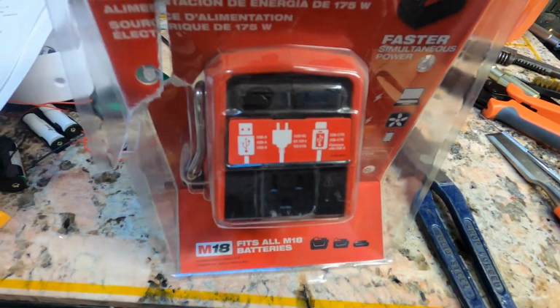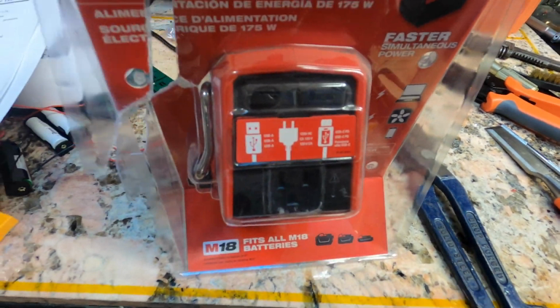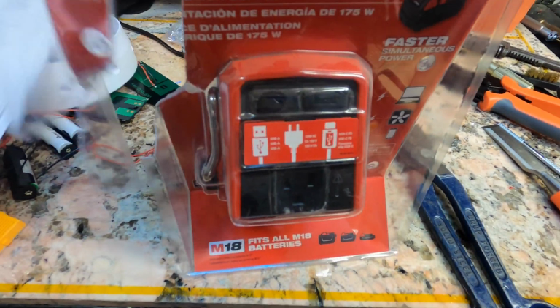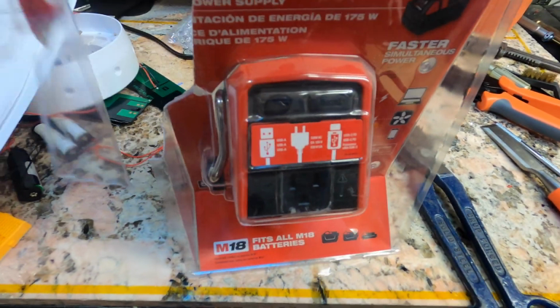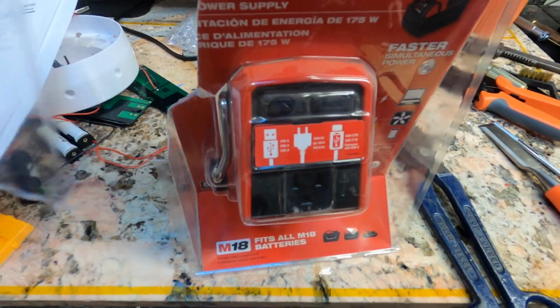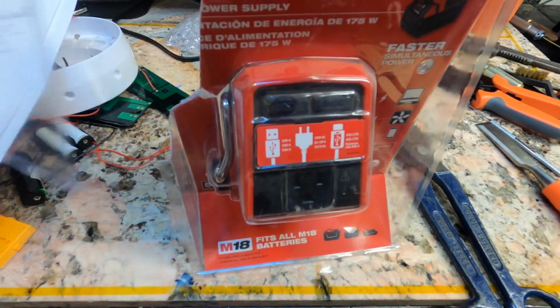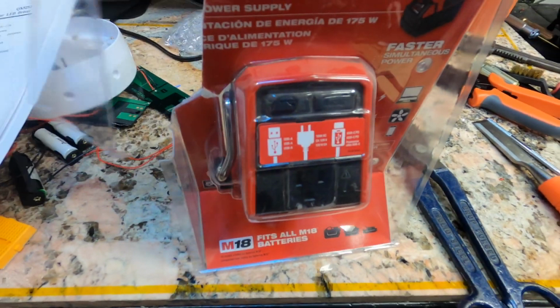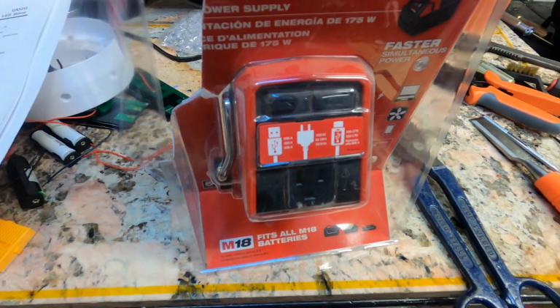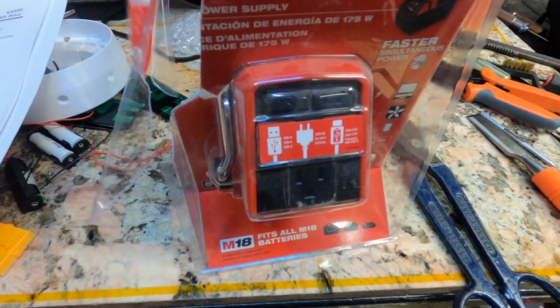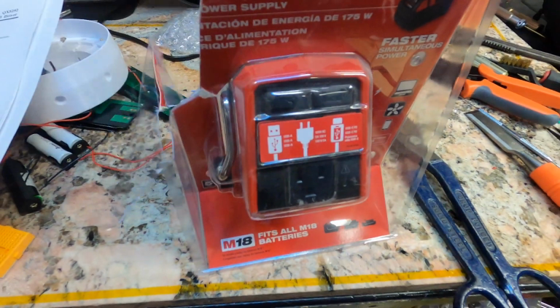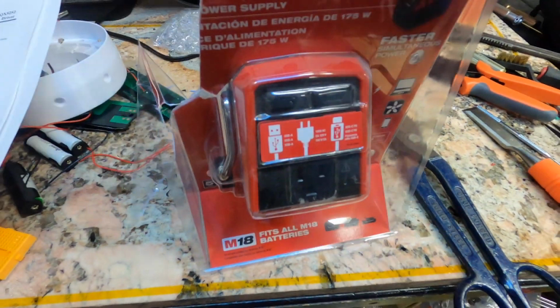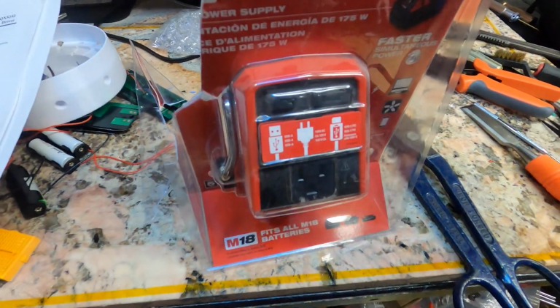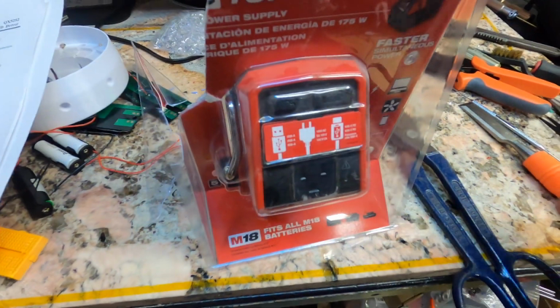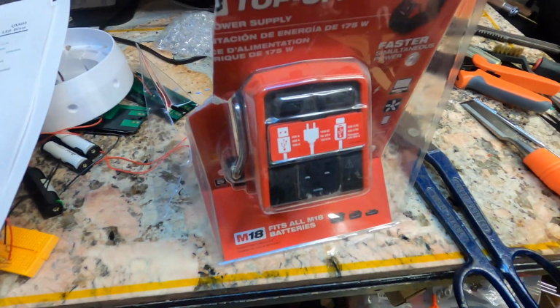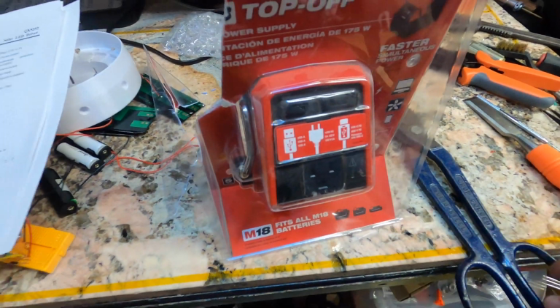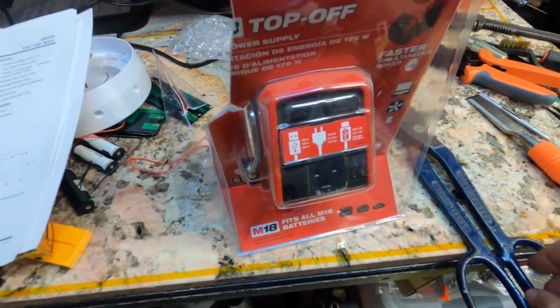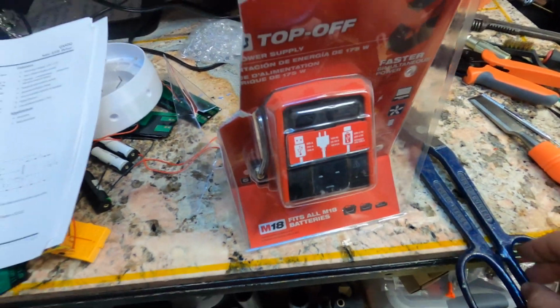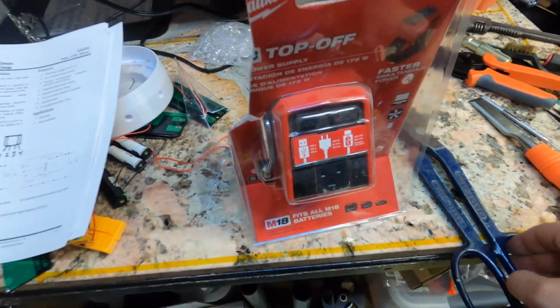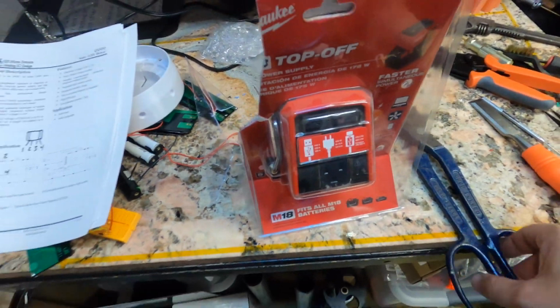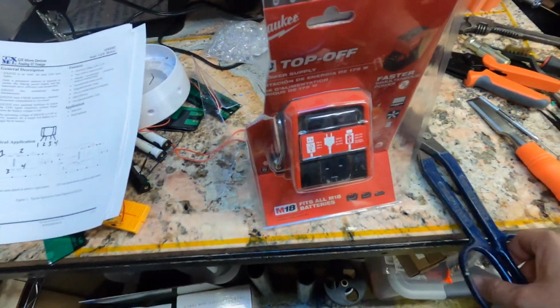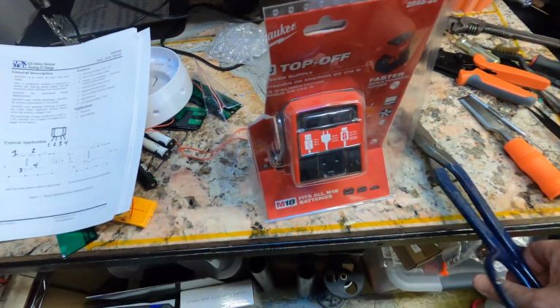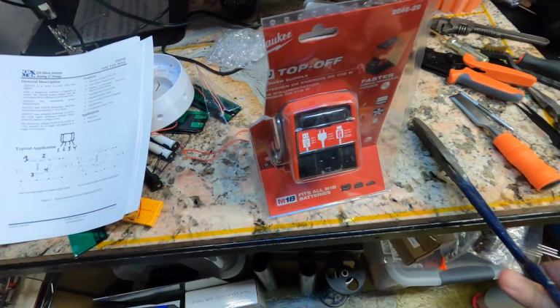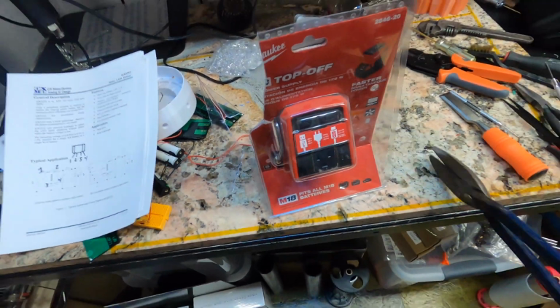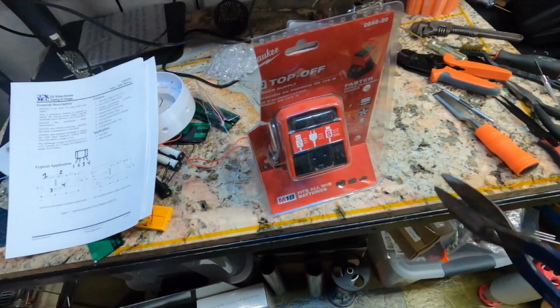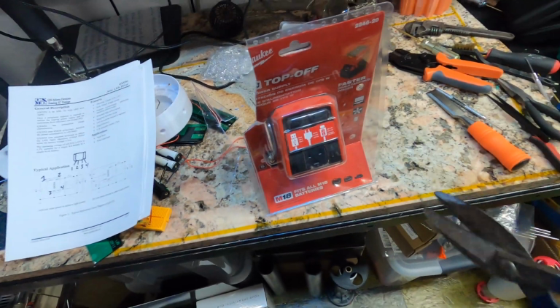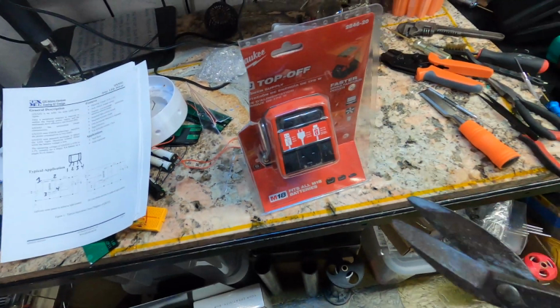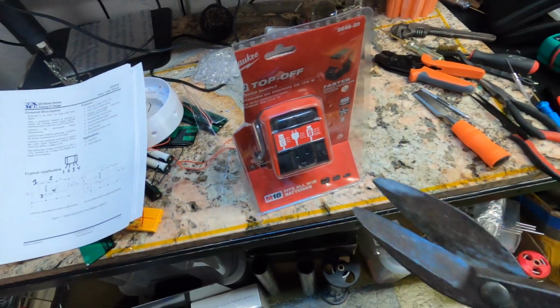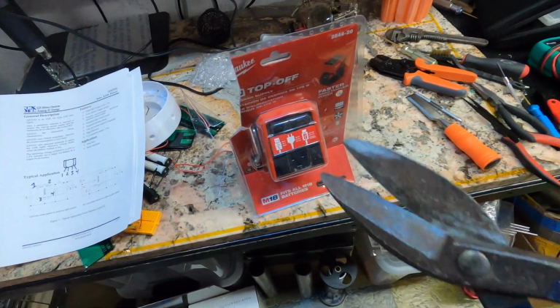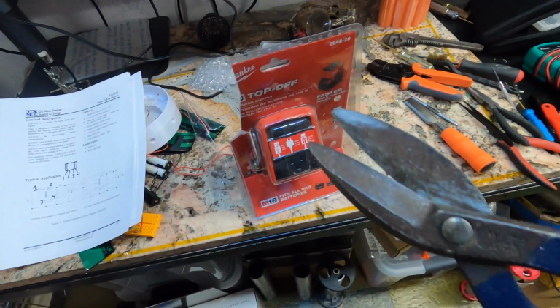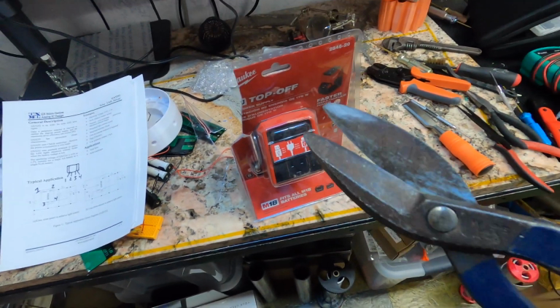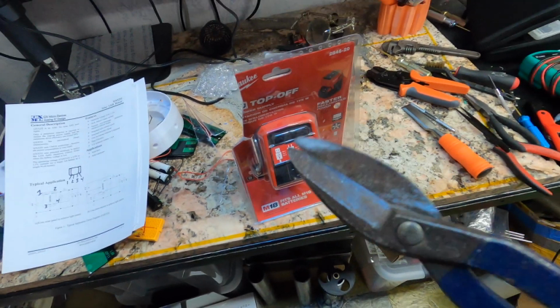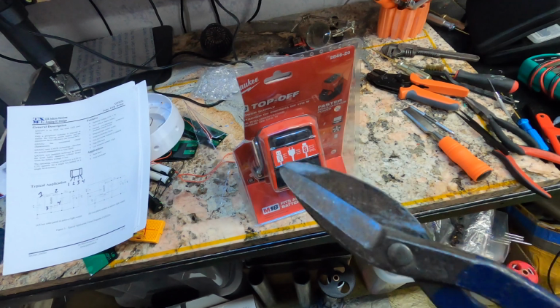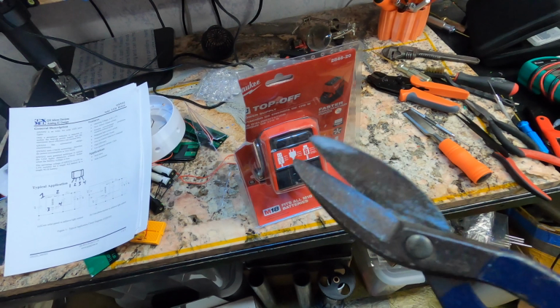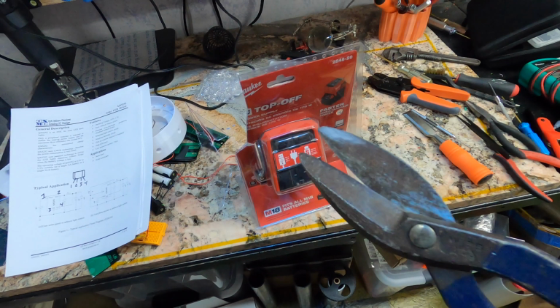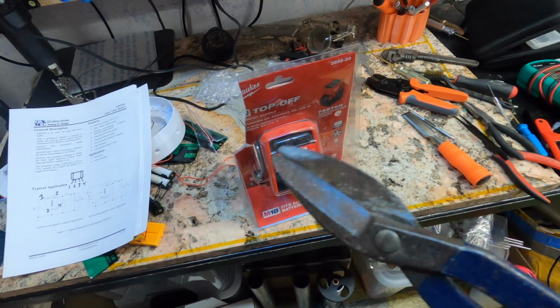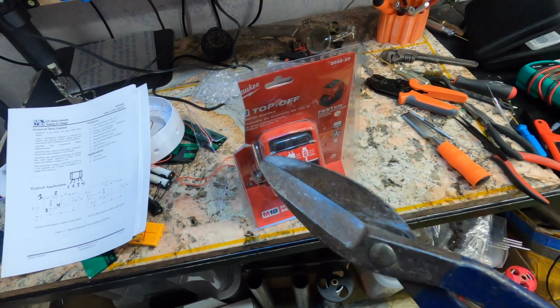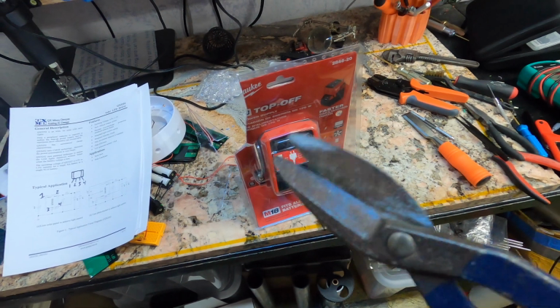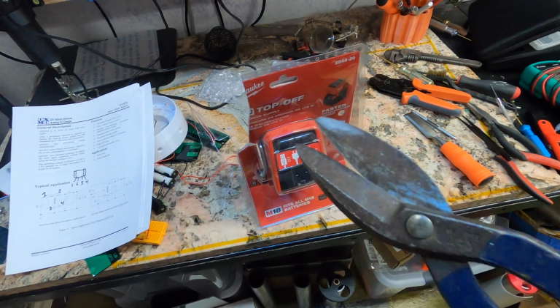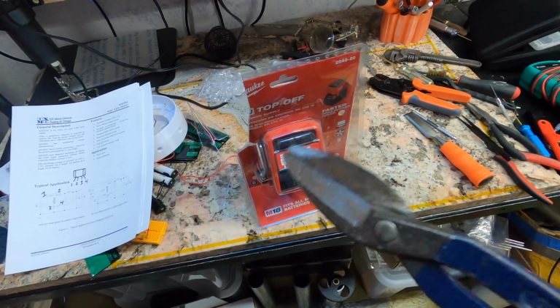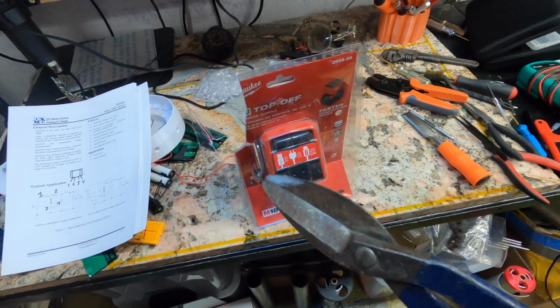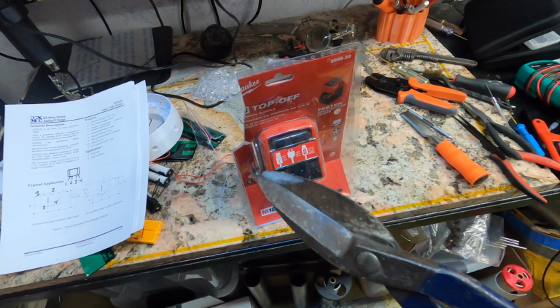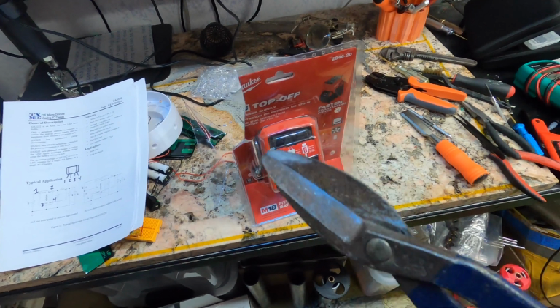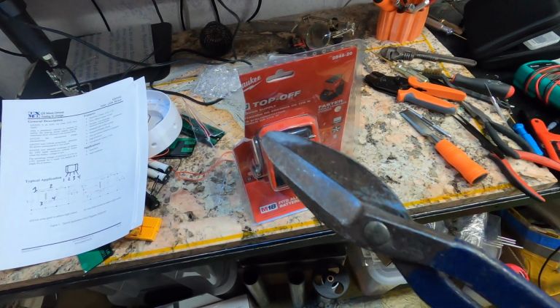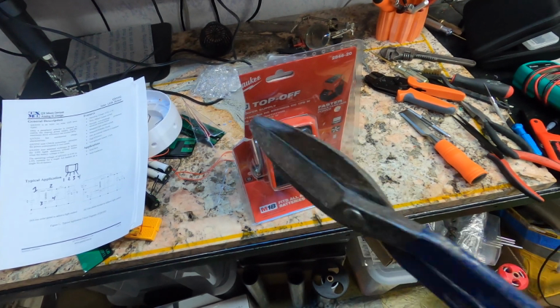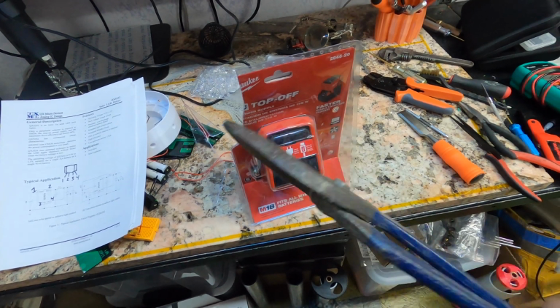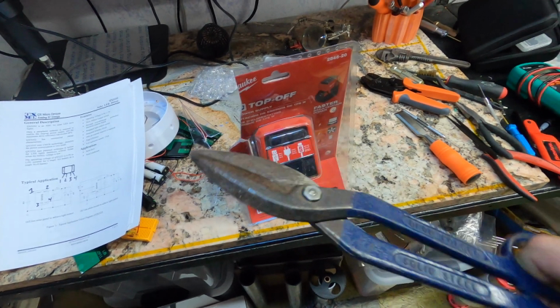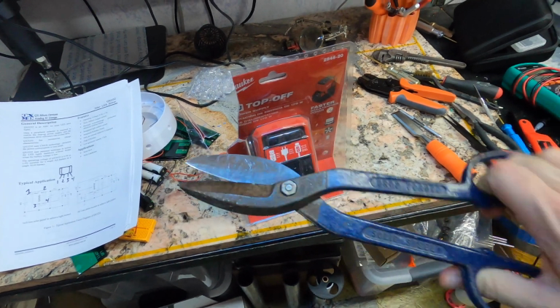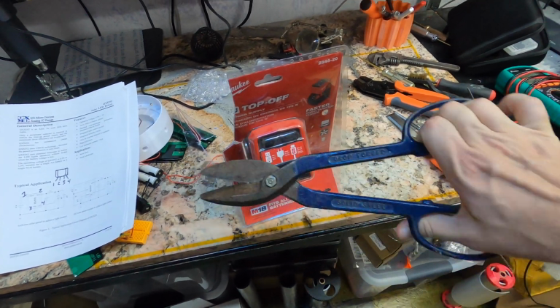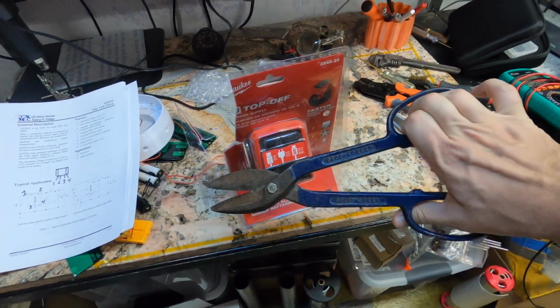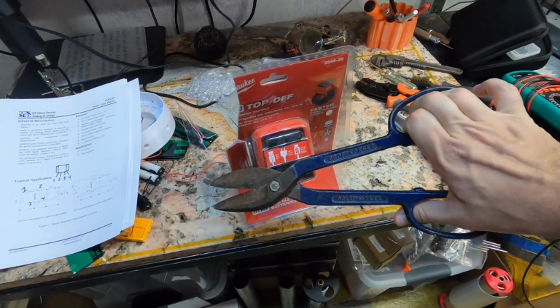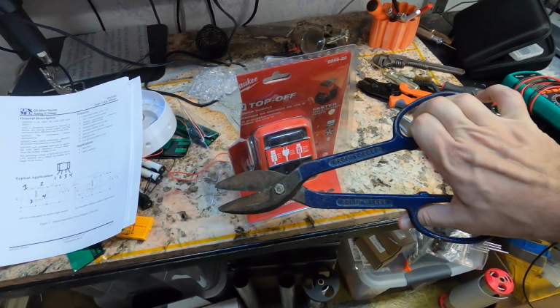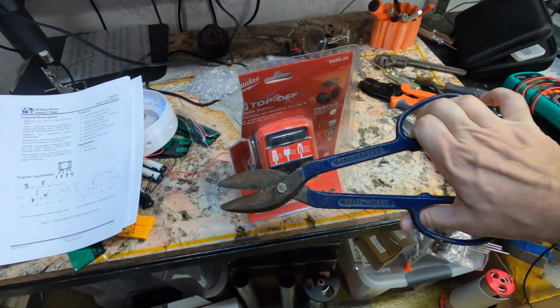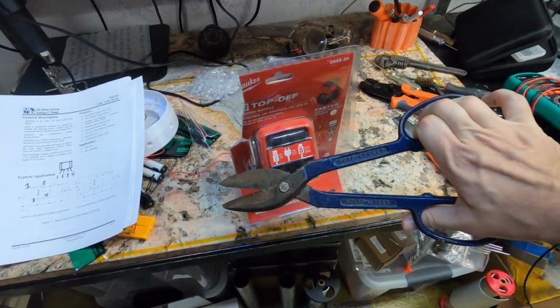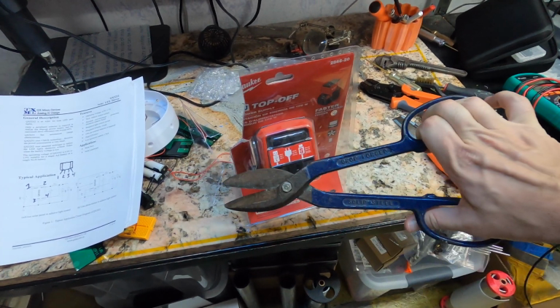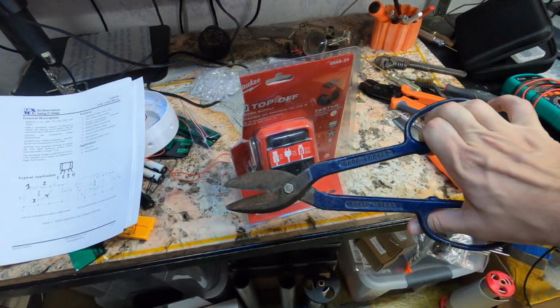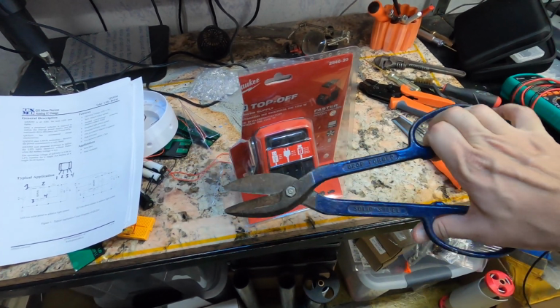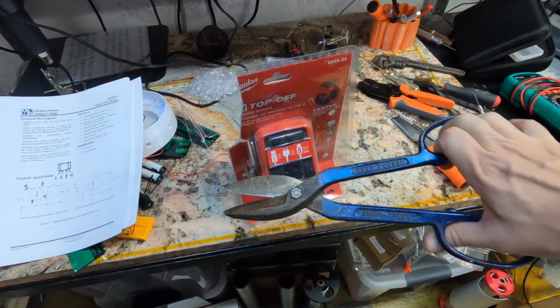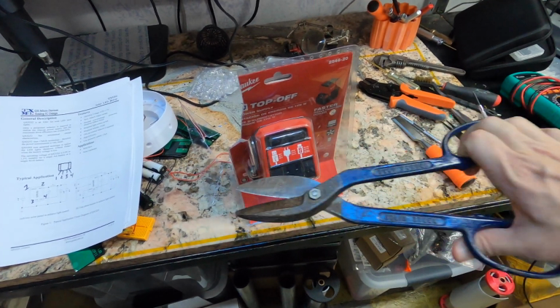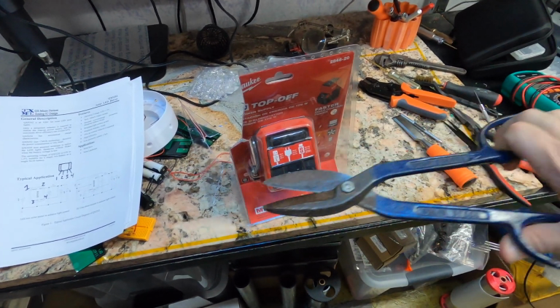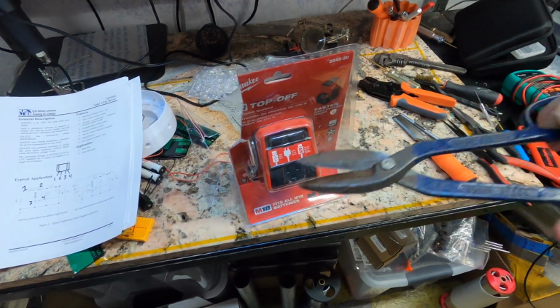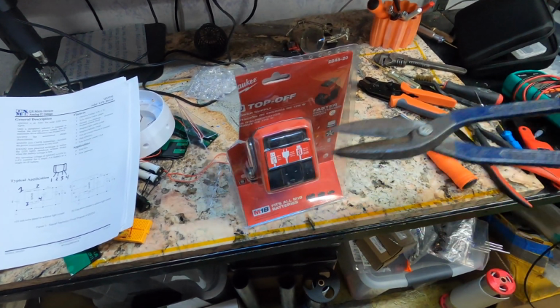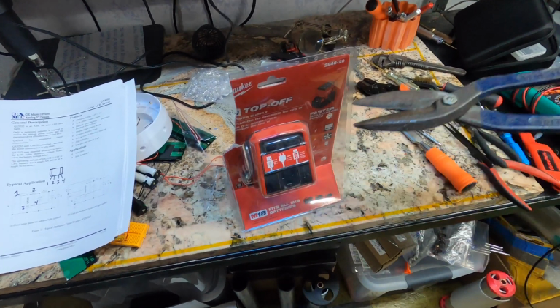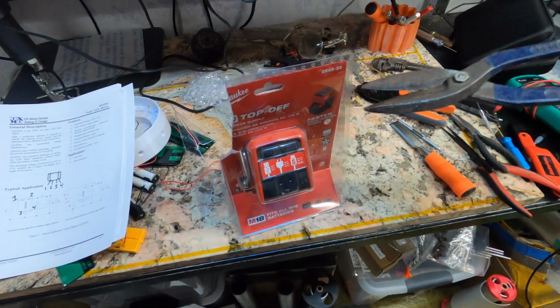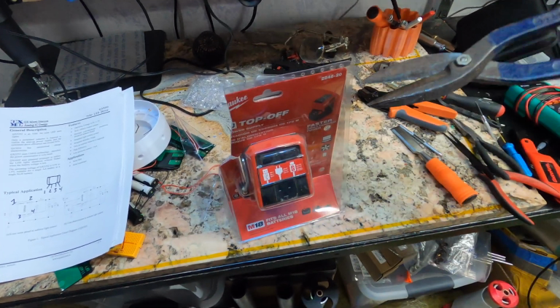I did get a little excited. Pro tip: if you're opening these little clamshells, a pair of good scissors will do it.